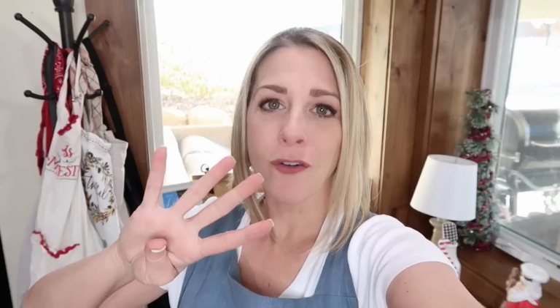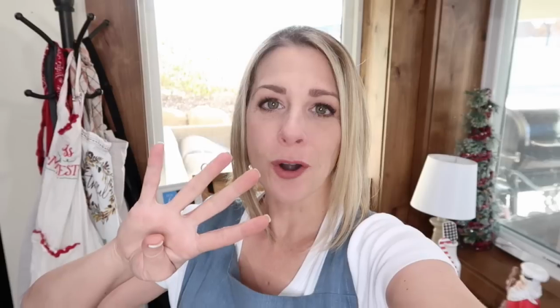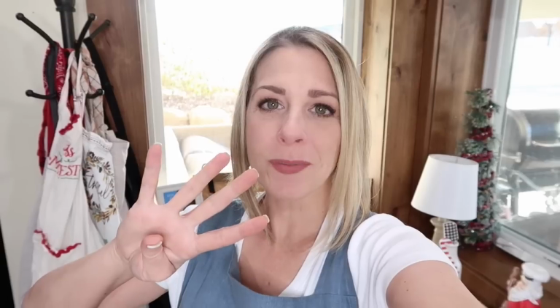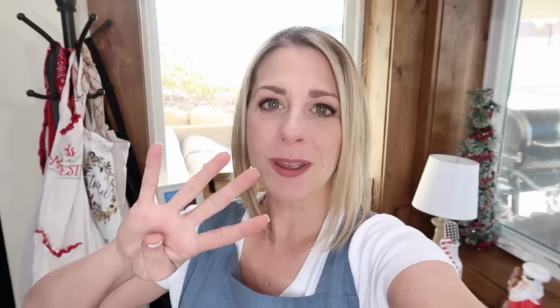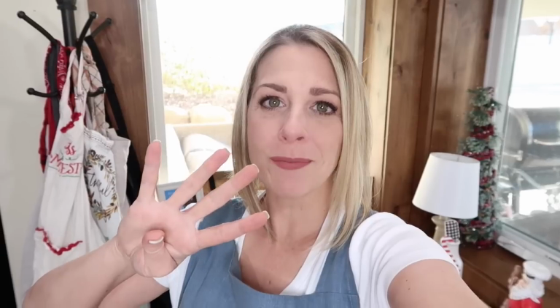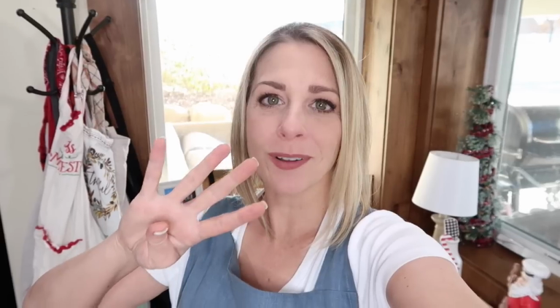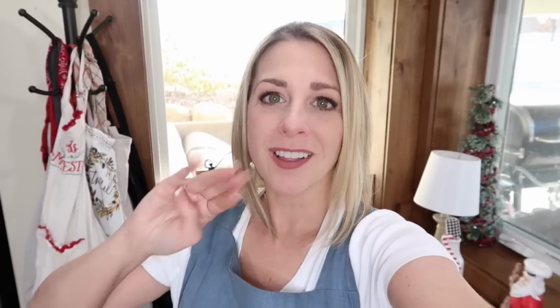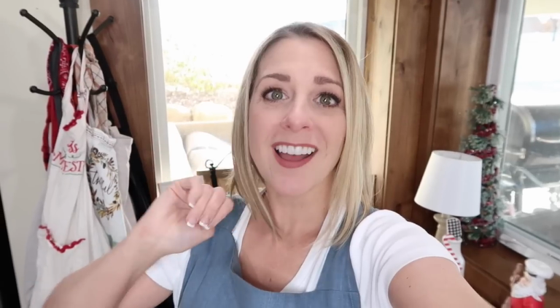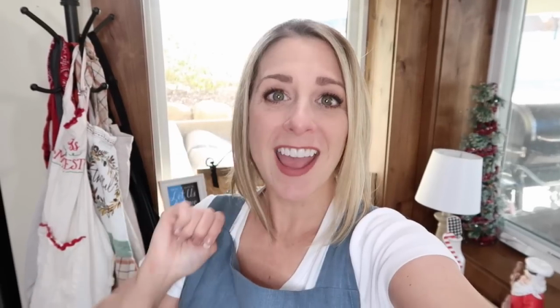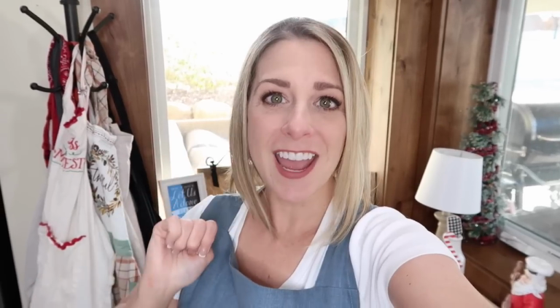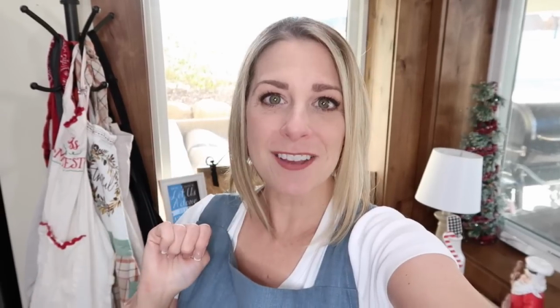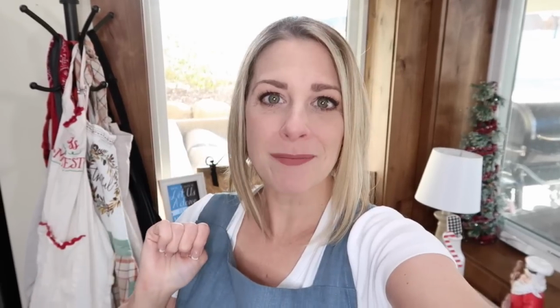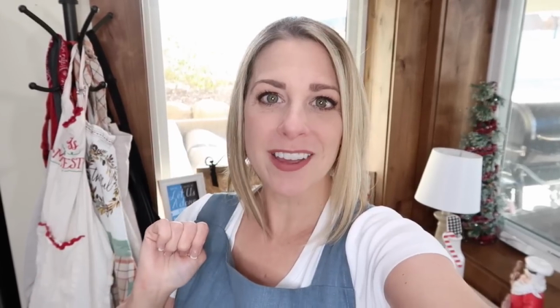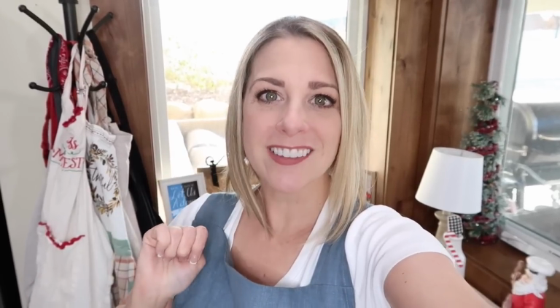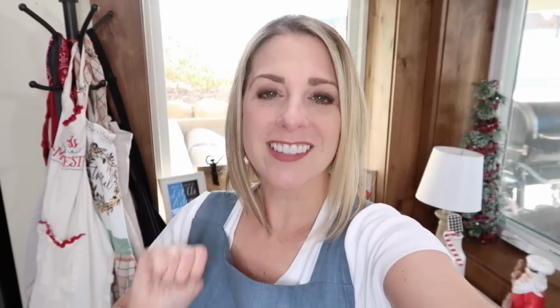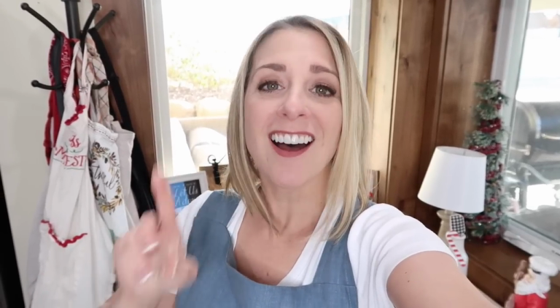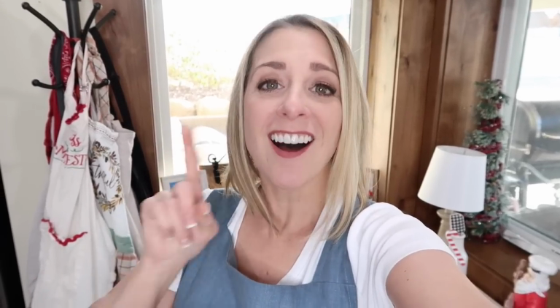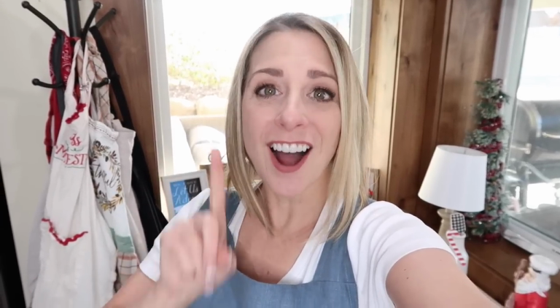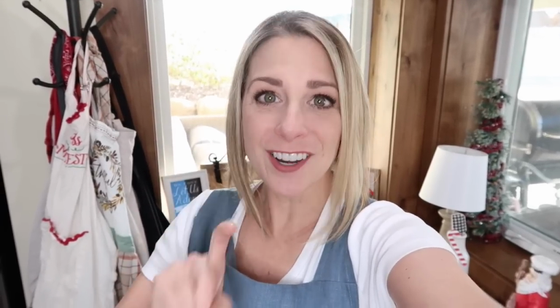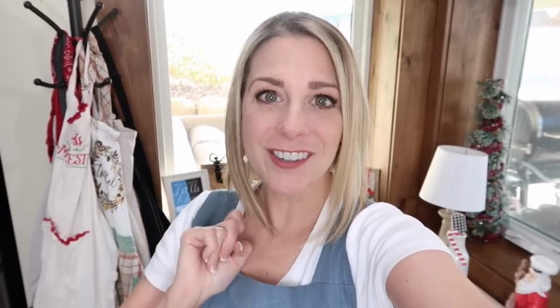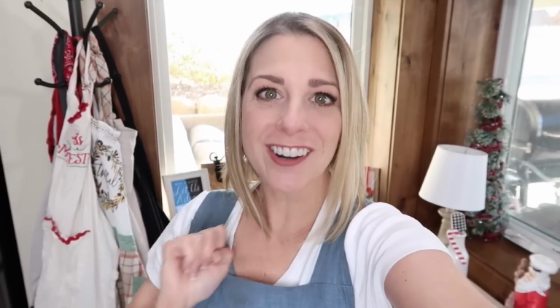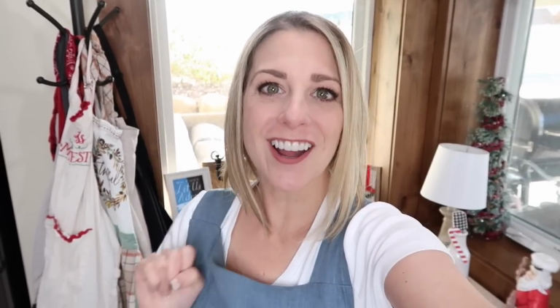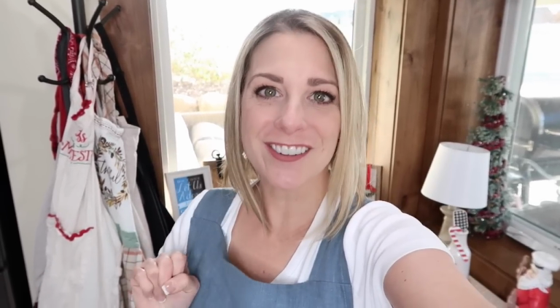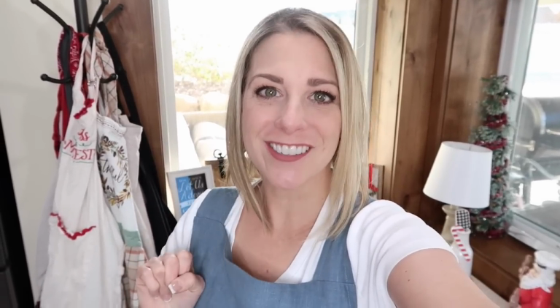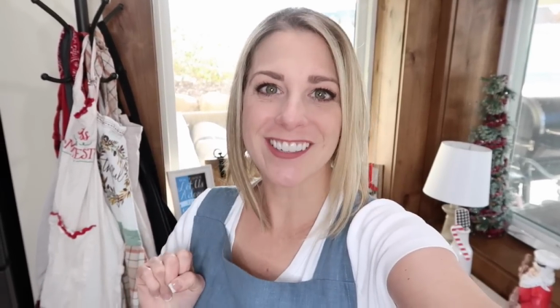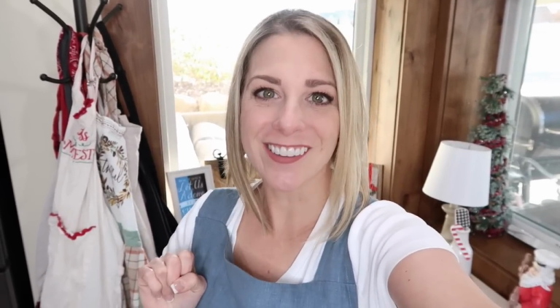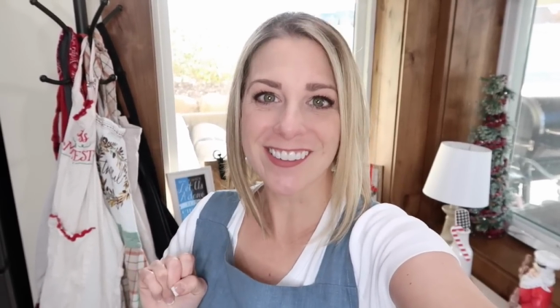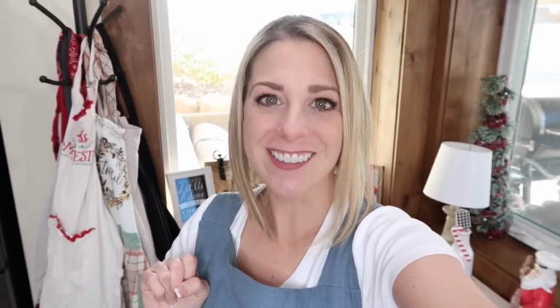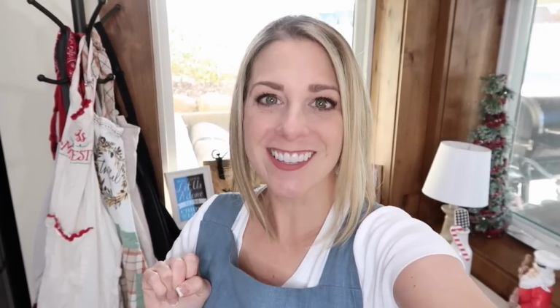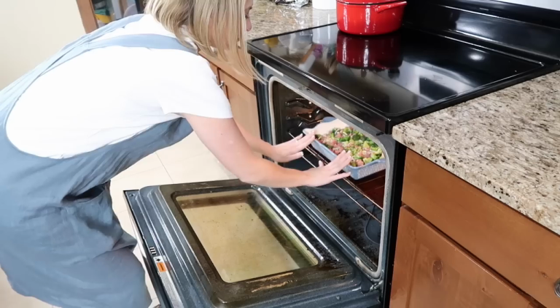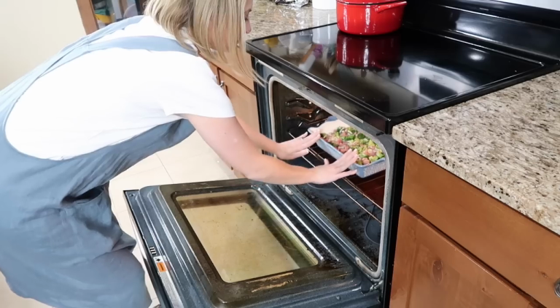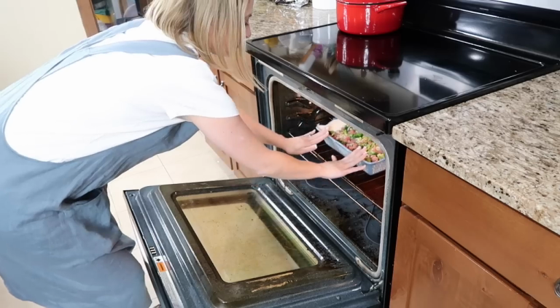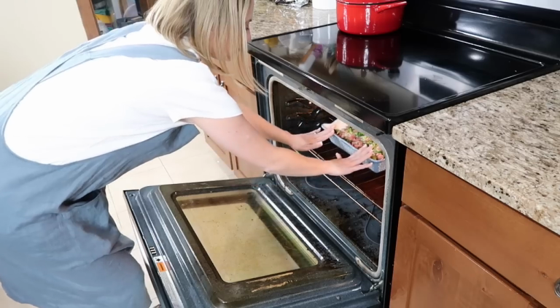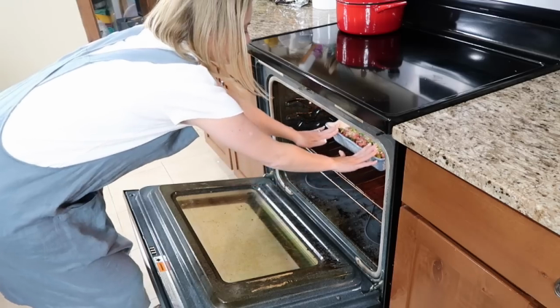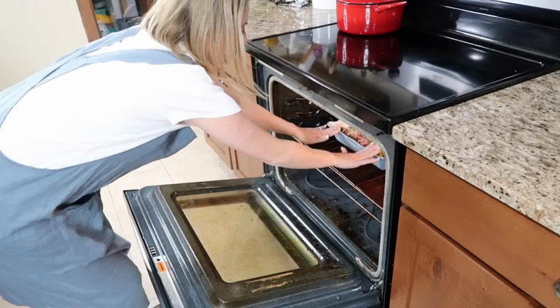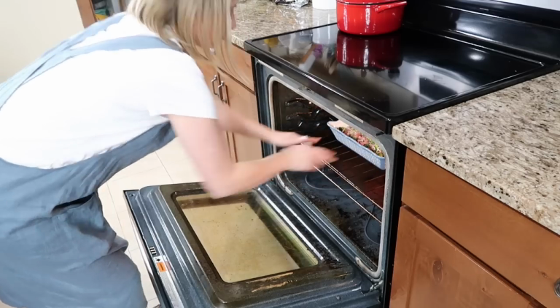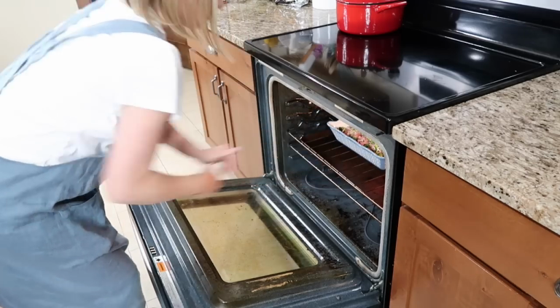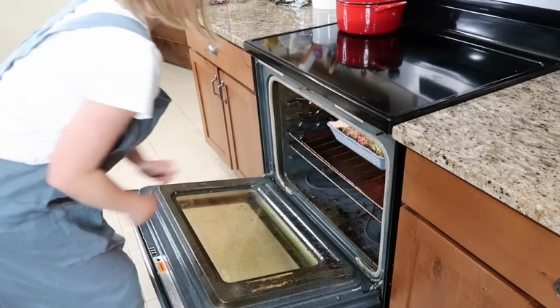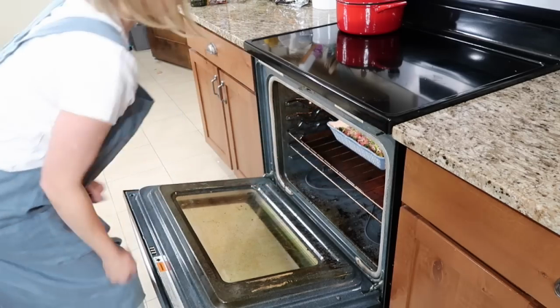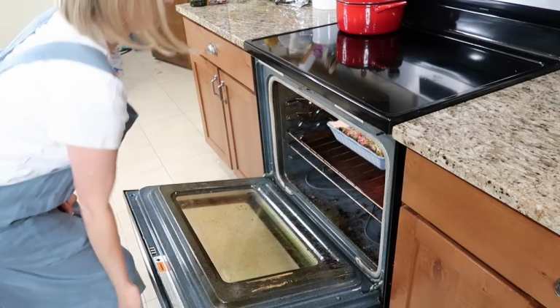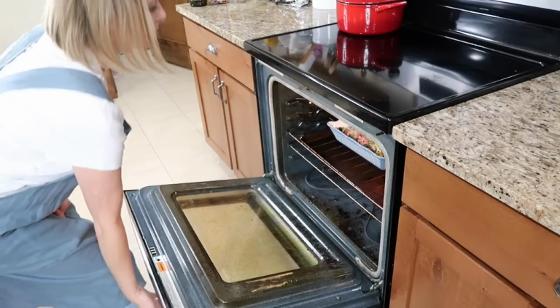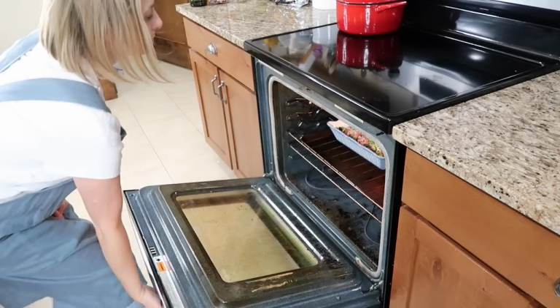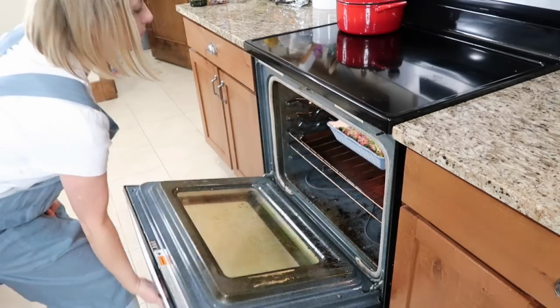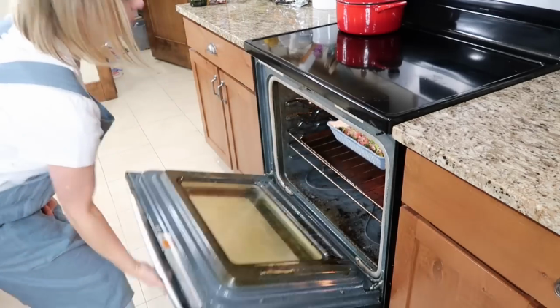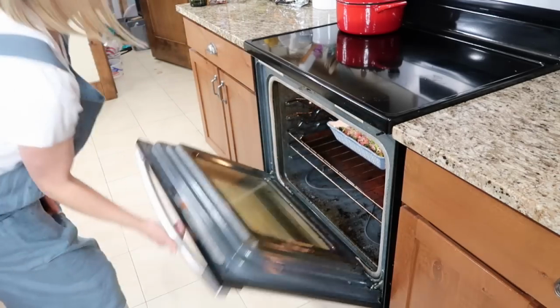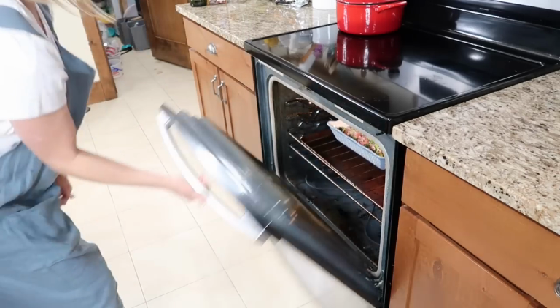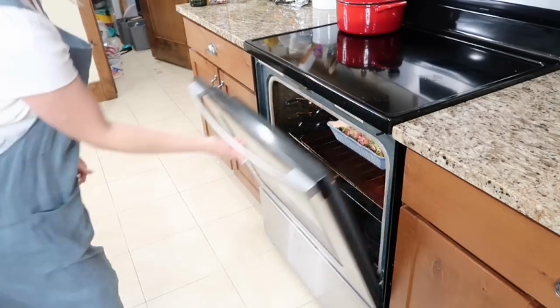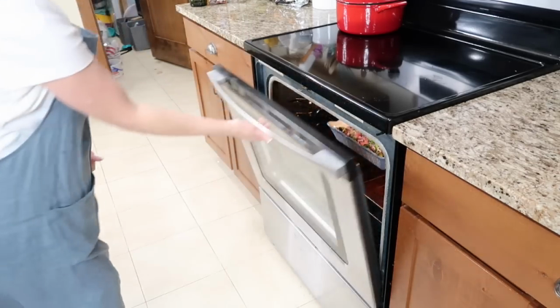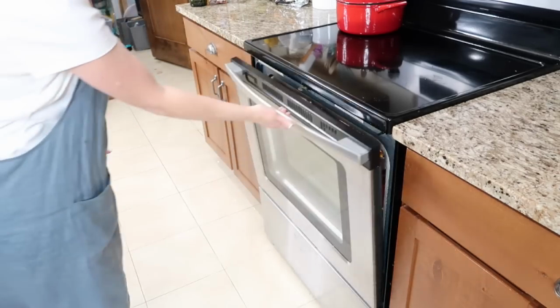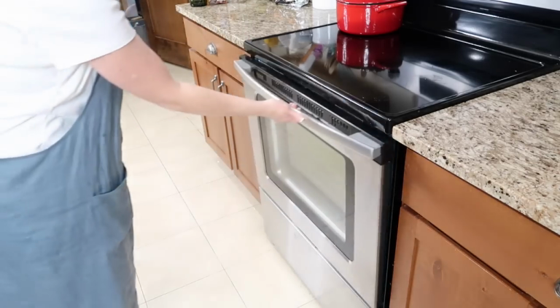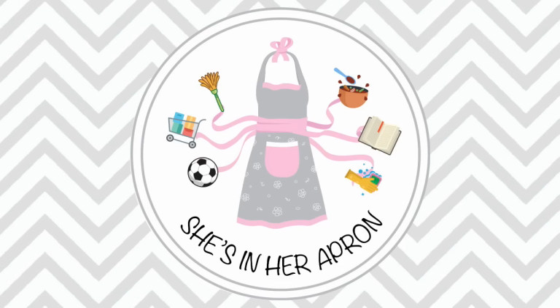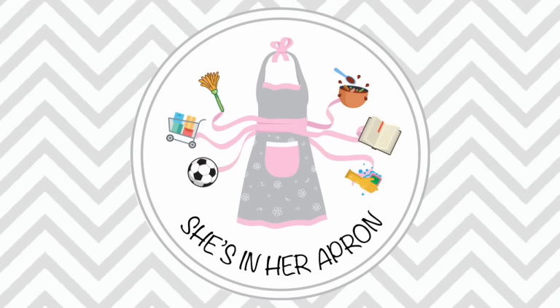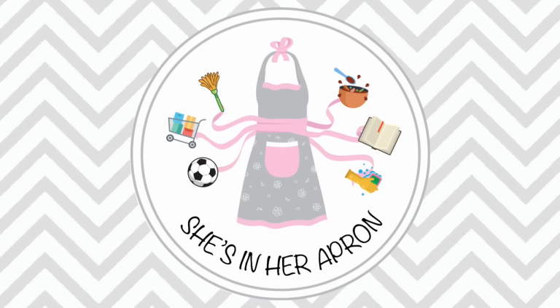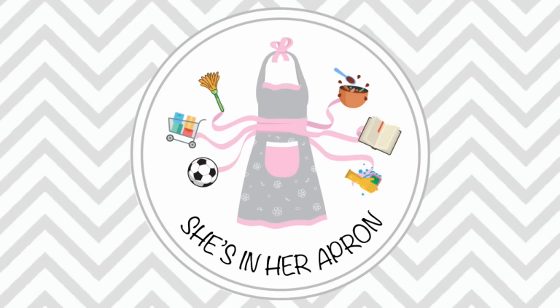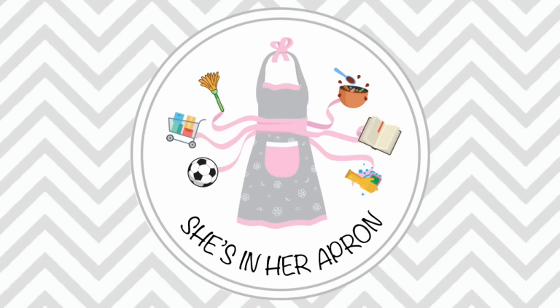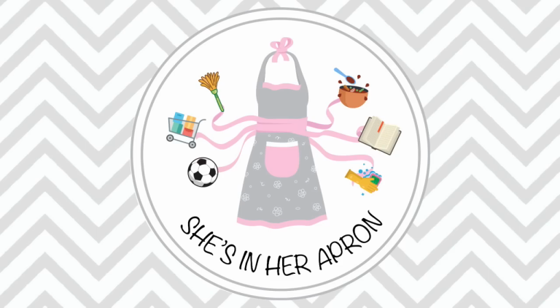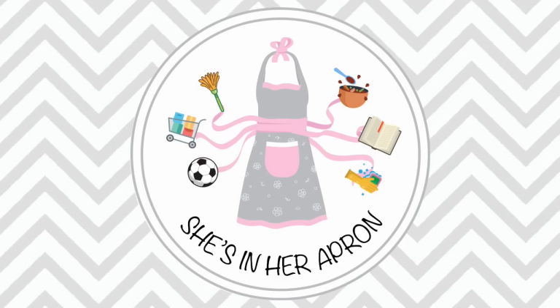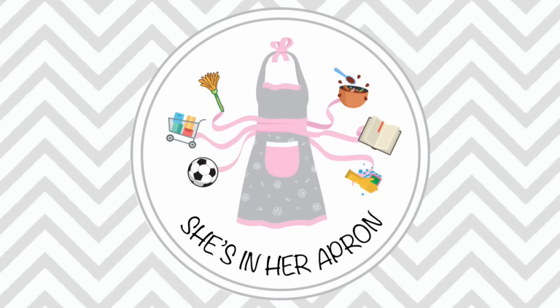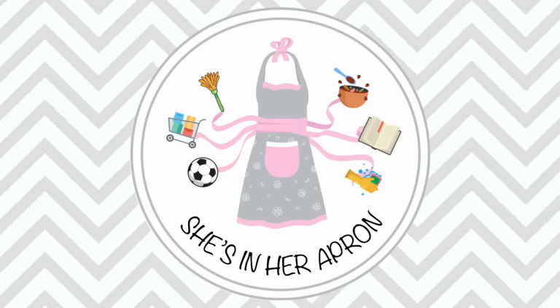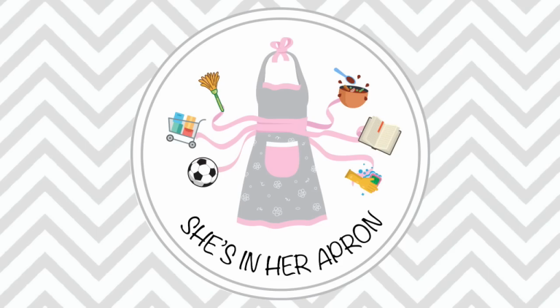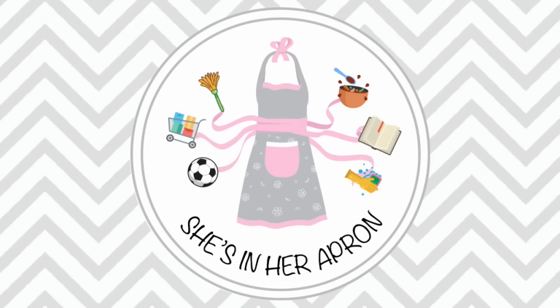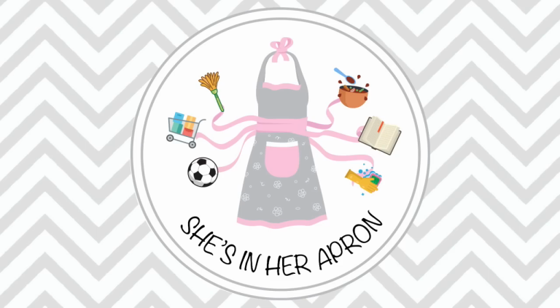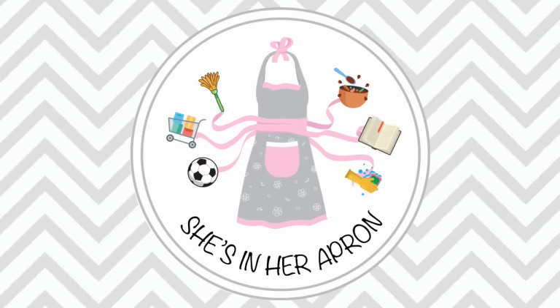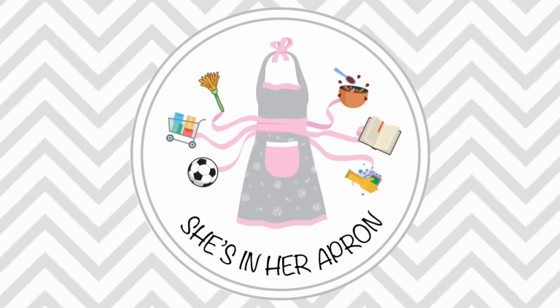Four people, eight meals, under $100. That's $25 a person. Aprons on, let's go.